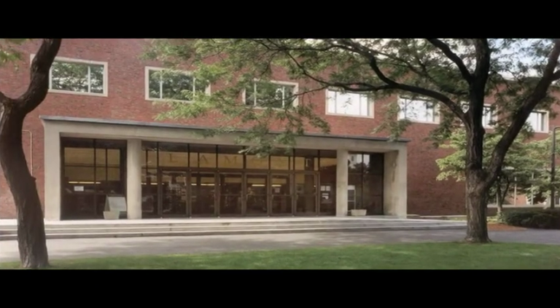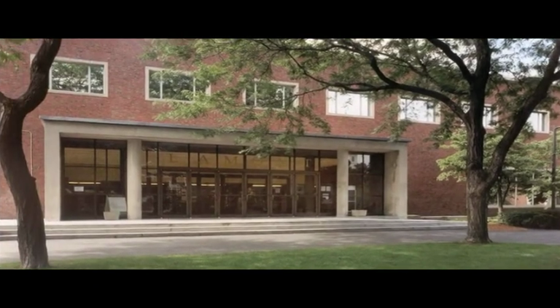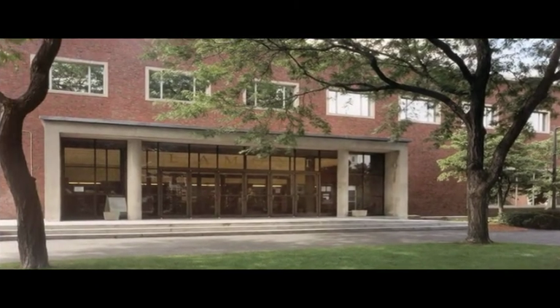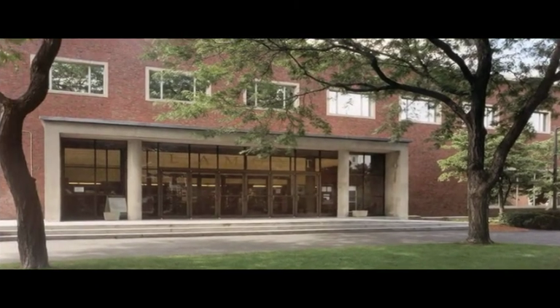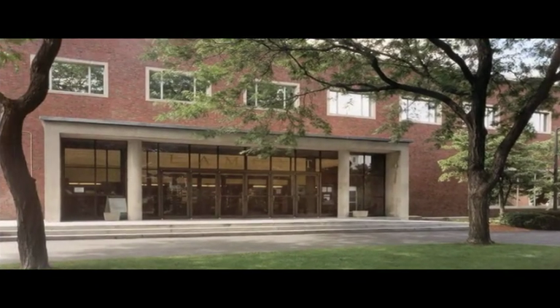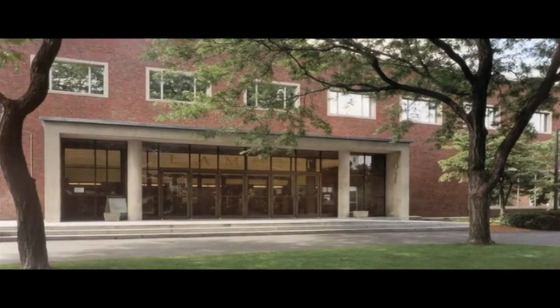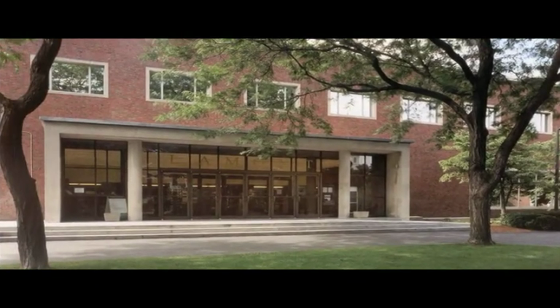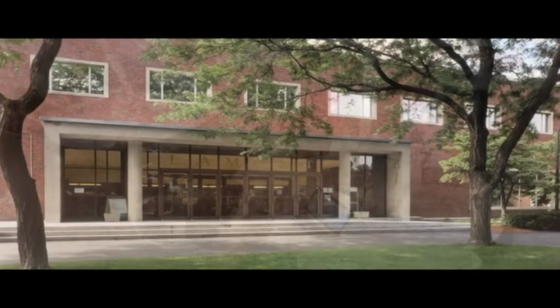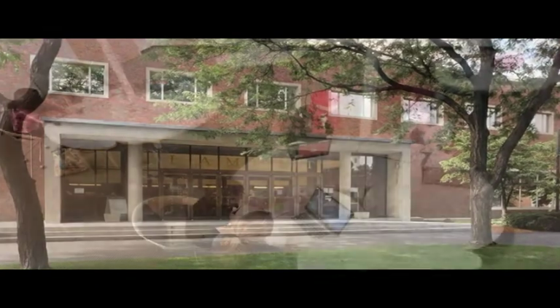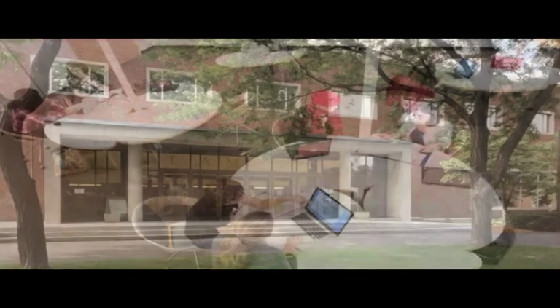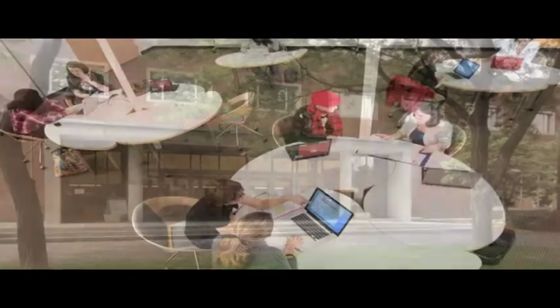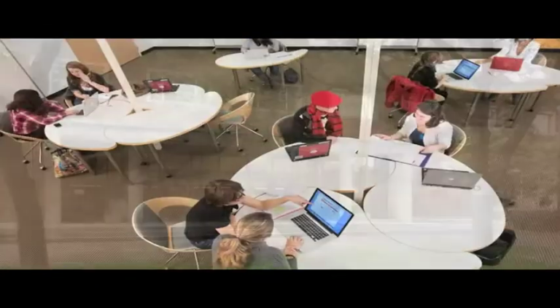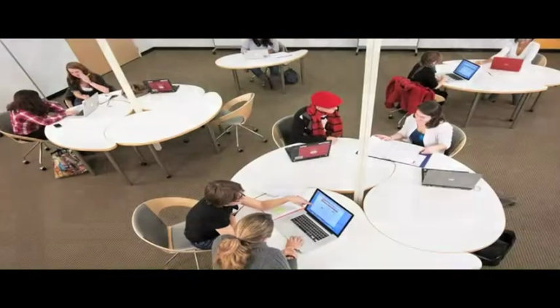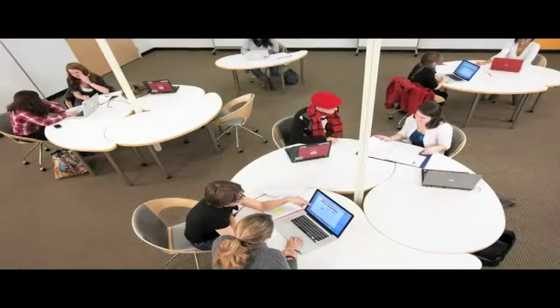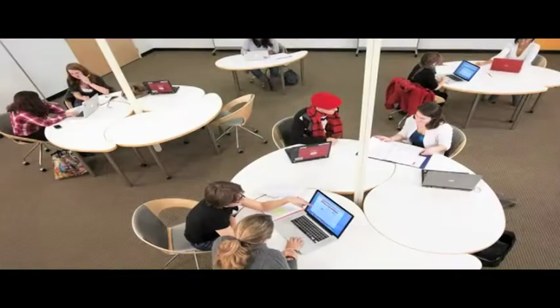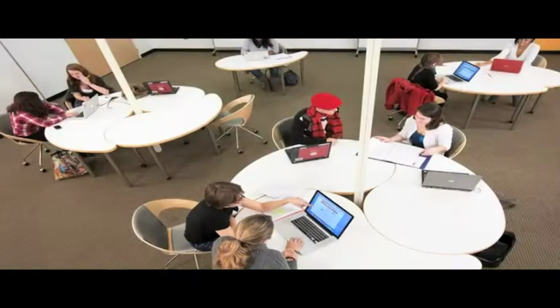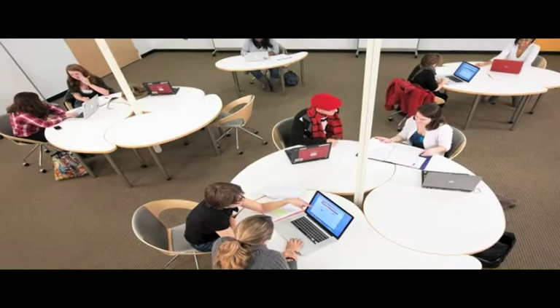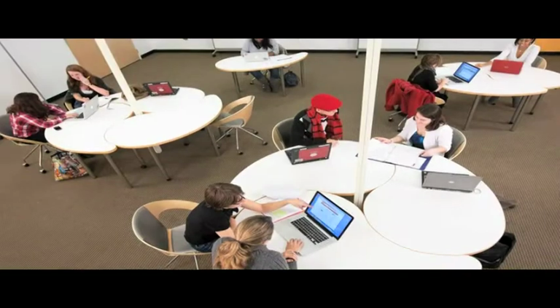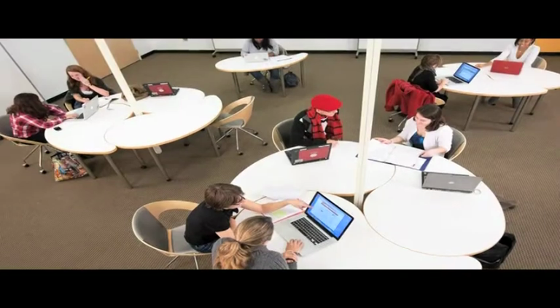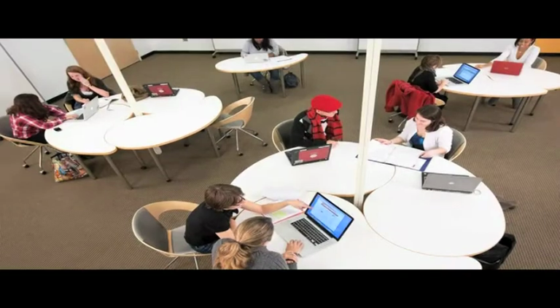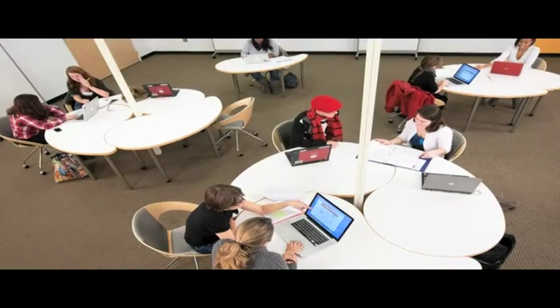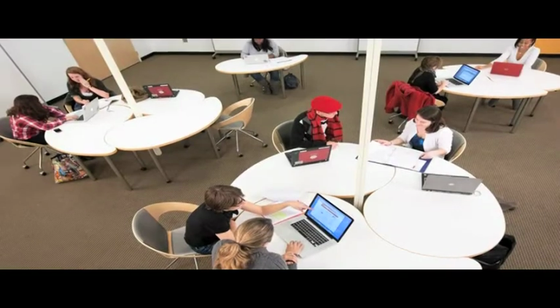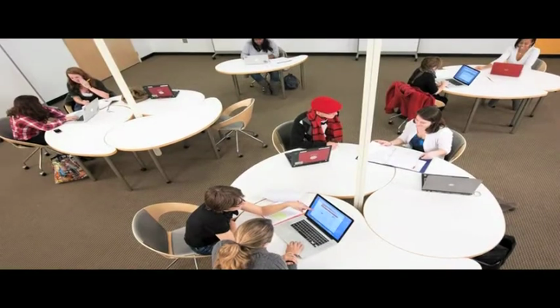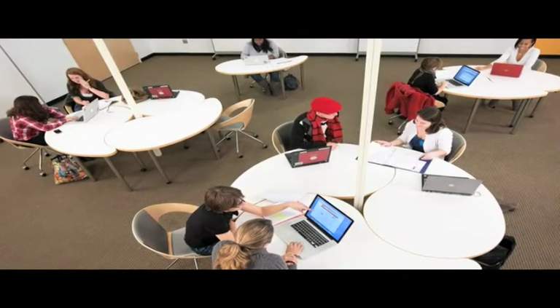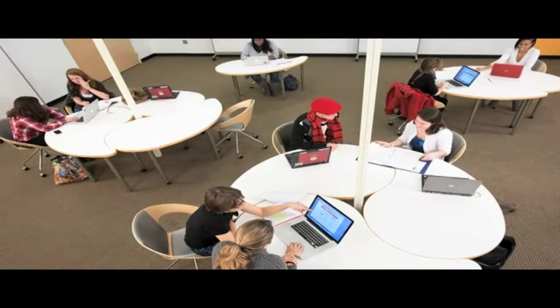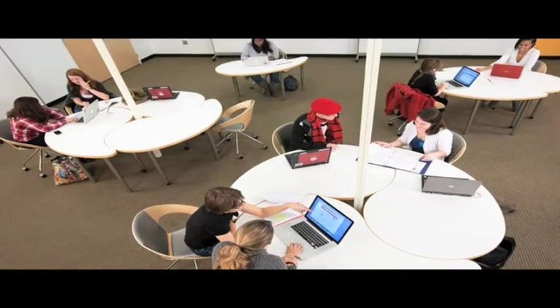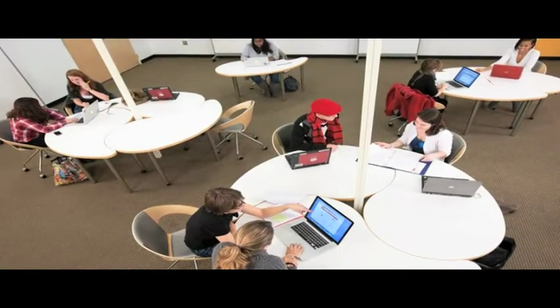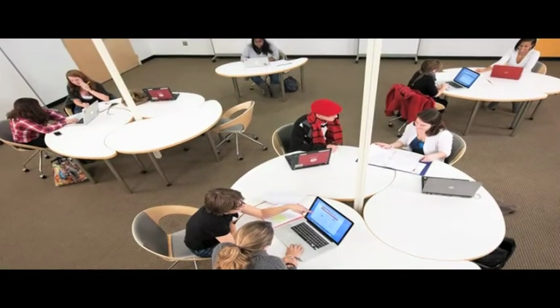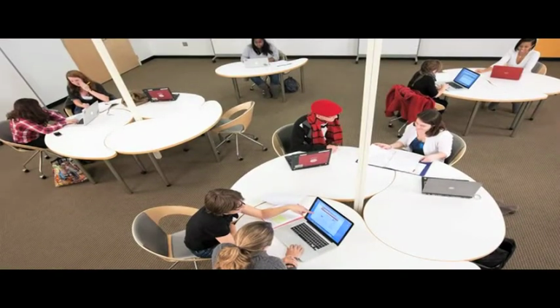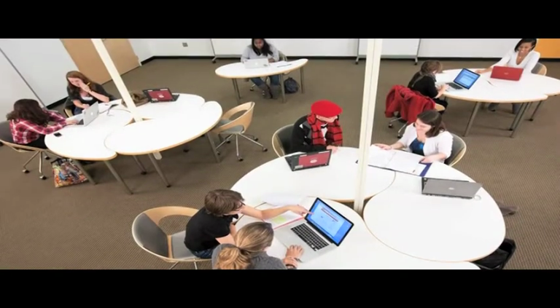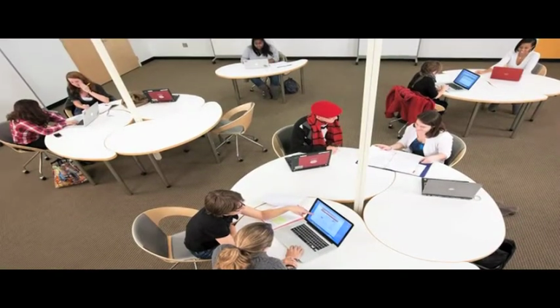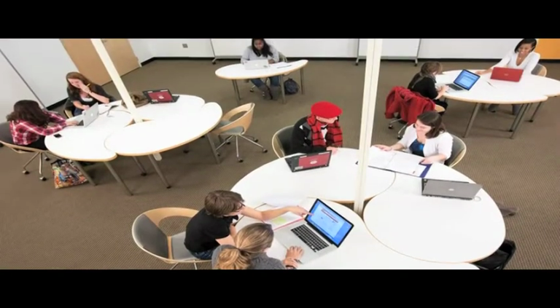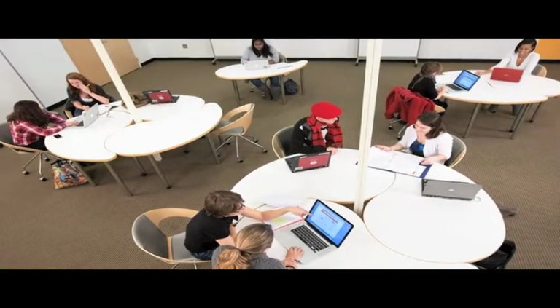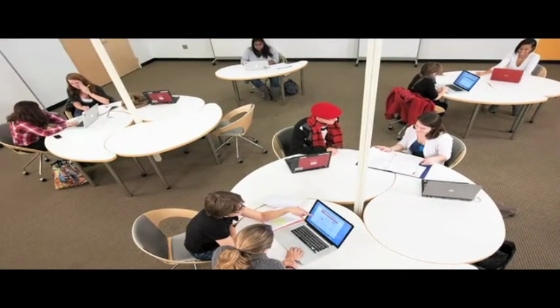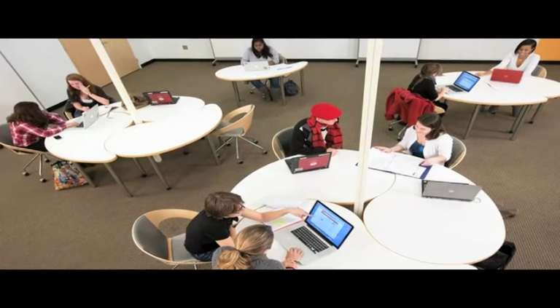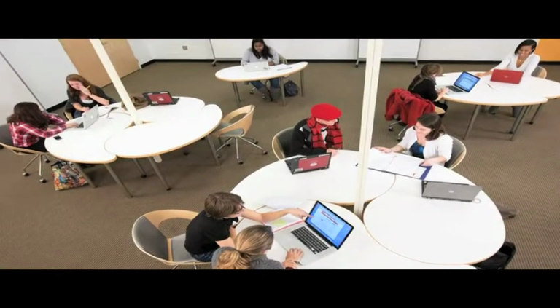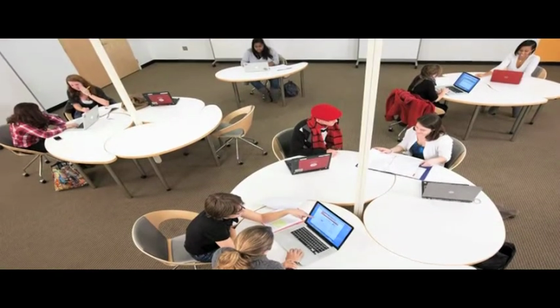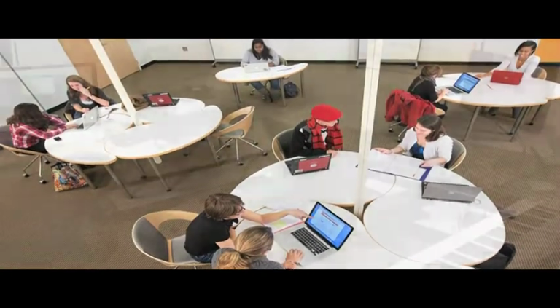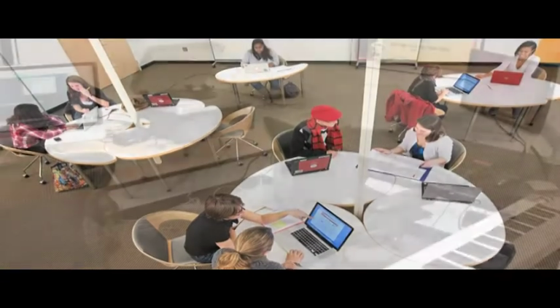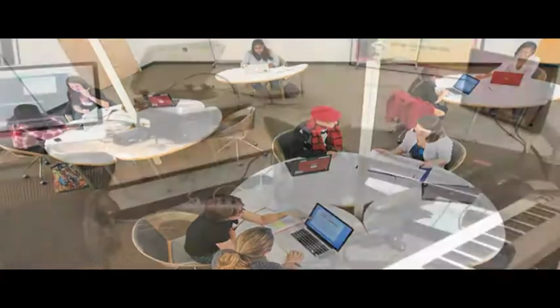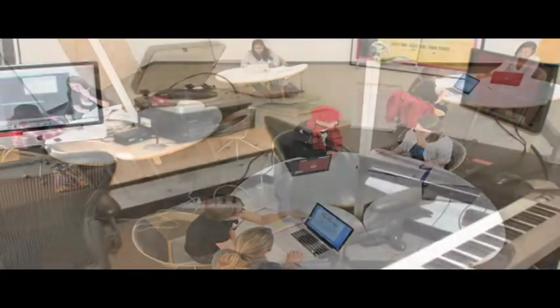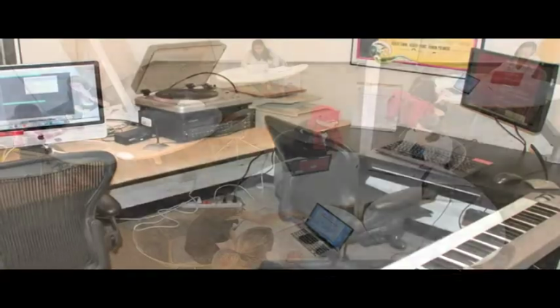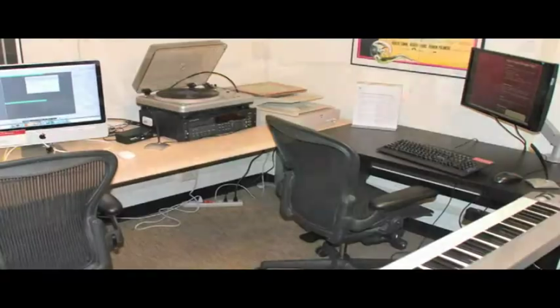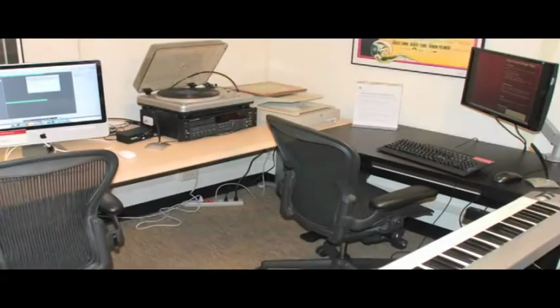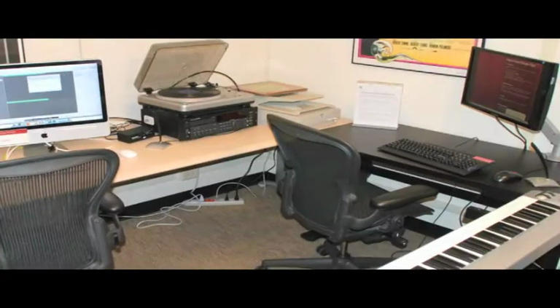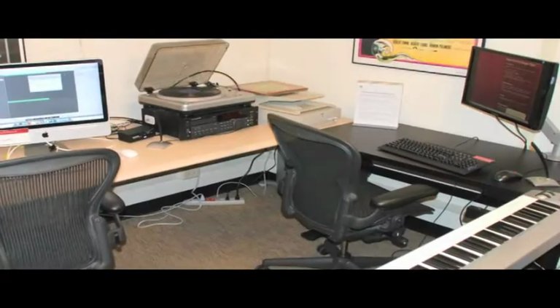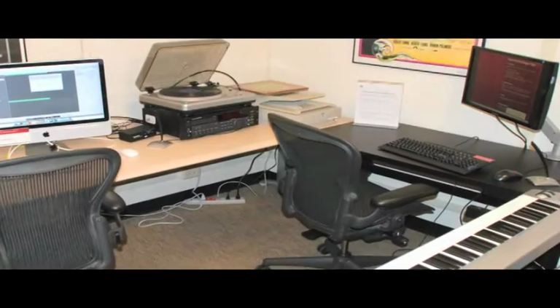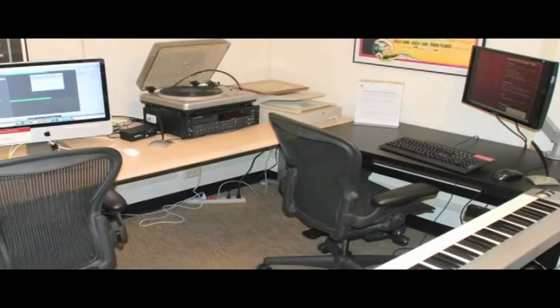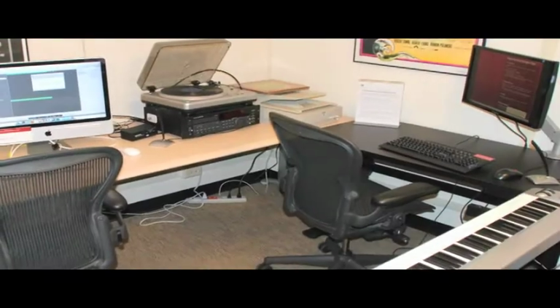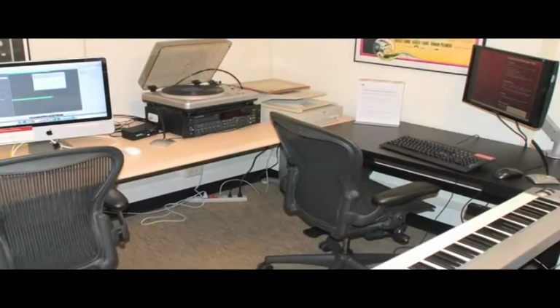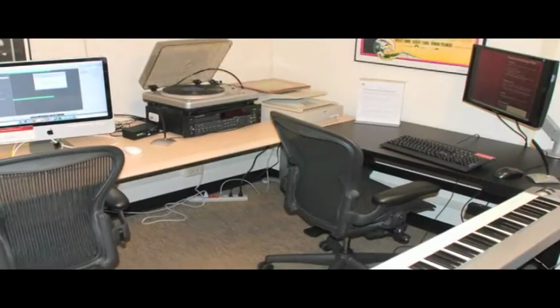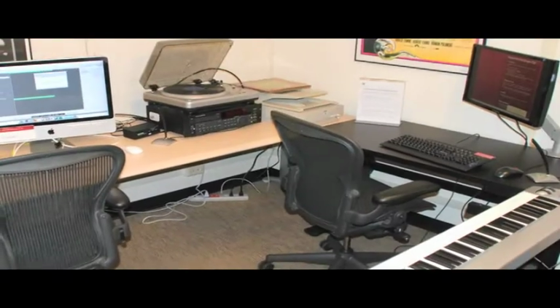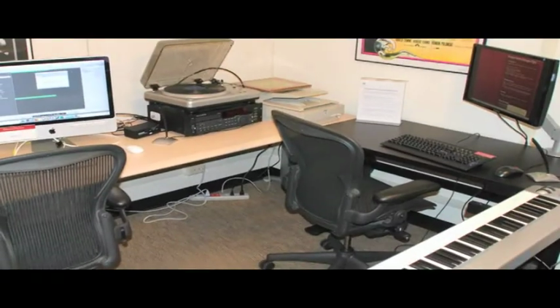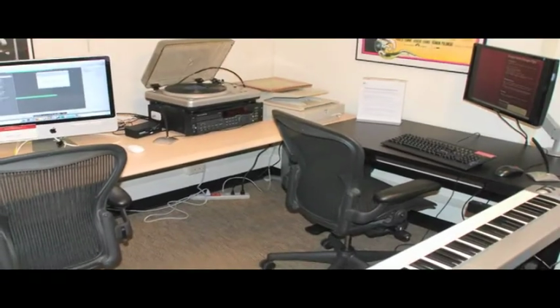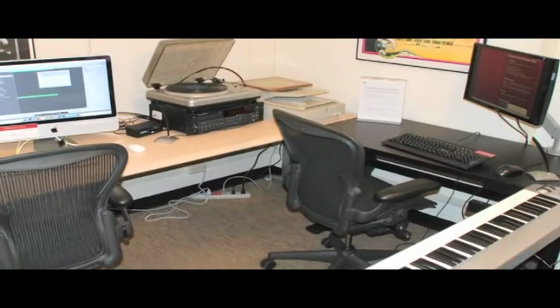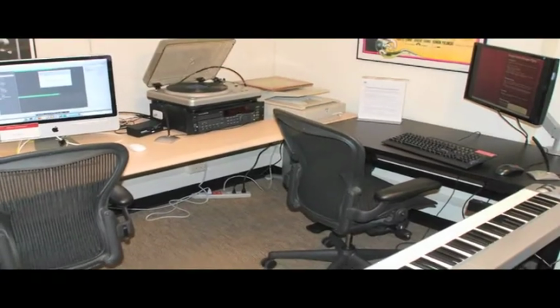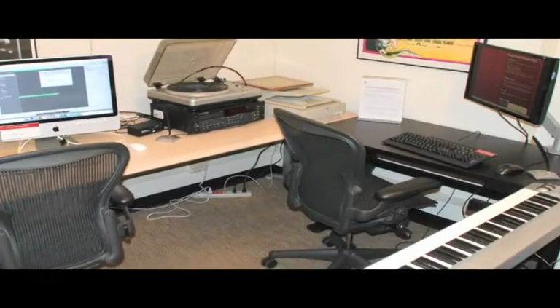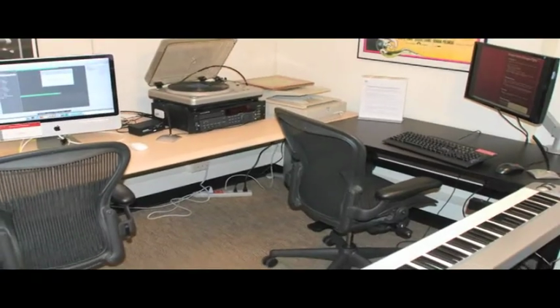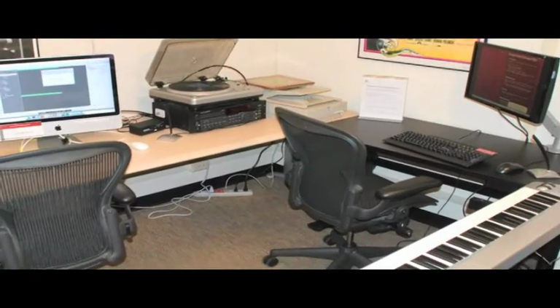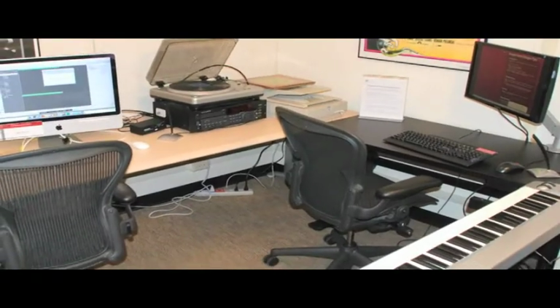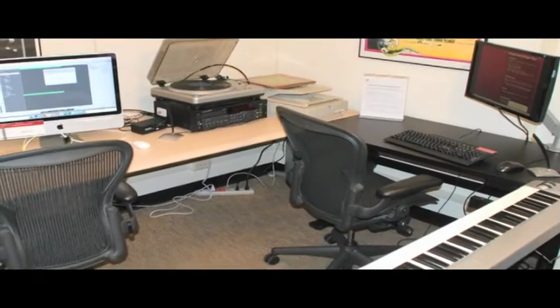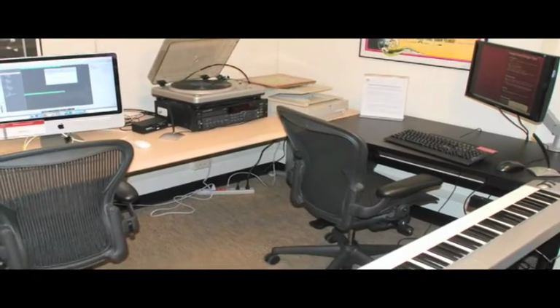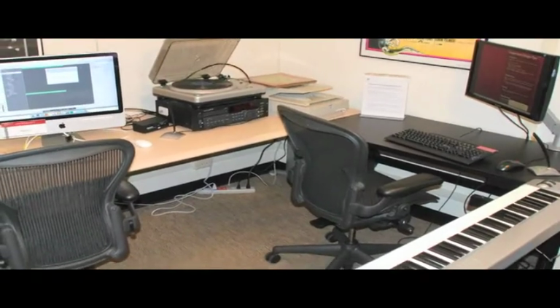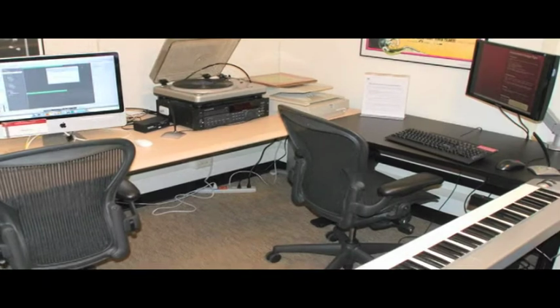There are also group workspaces and a multimedia lab with facilities and consultants for sound, video, and image editing.